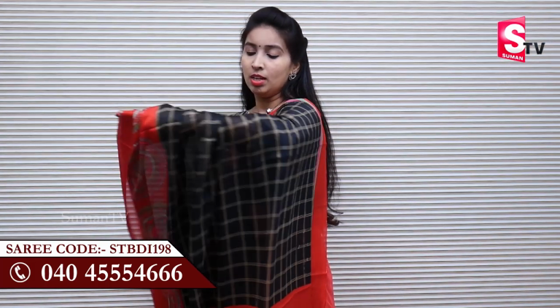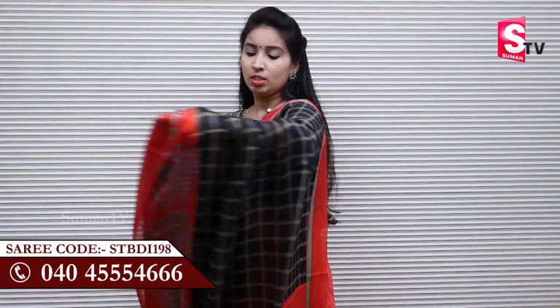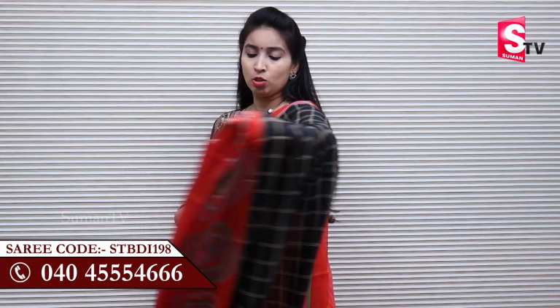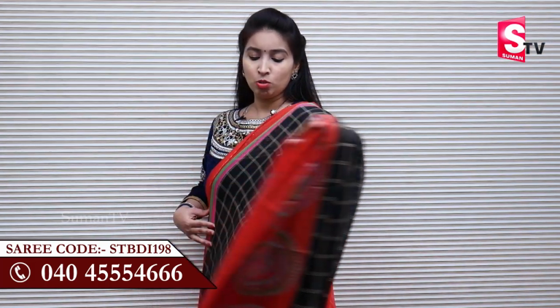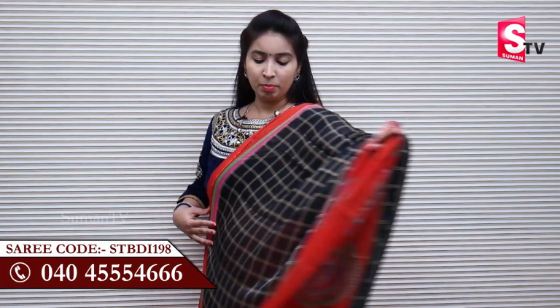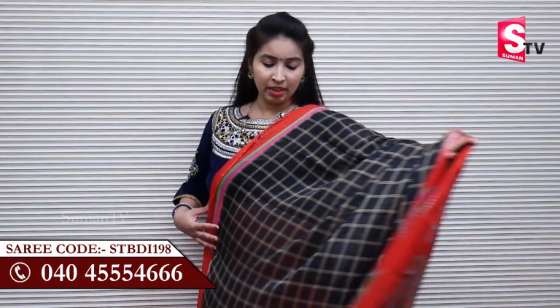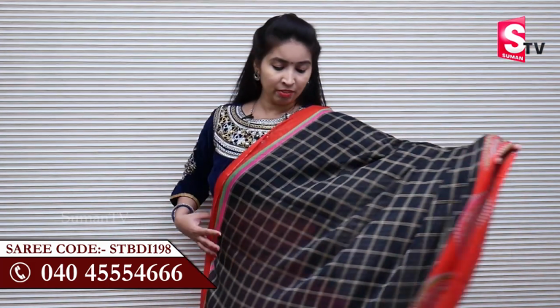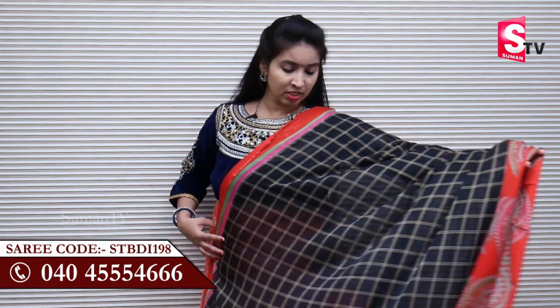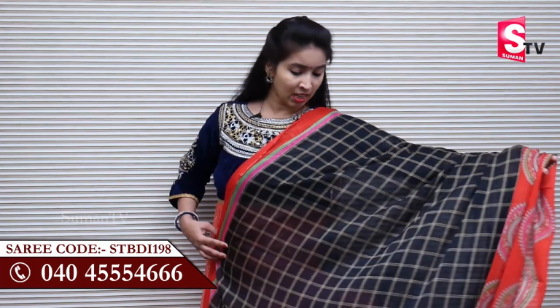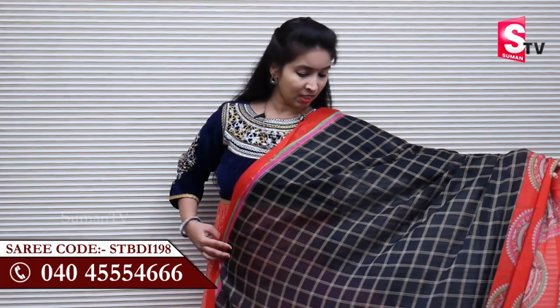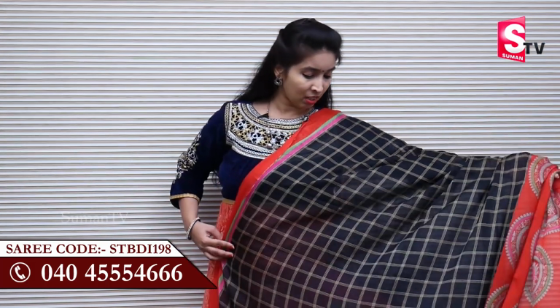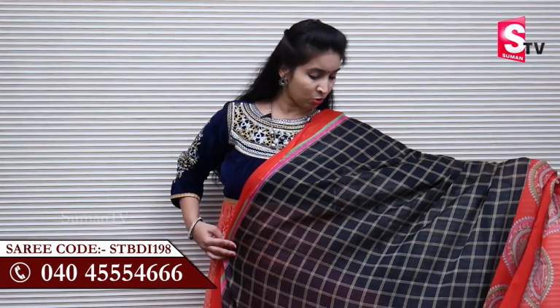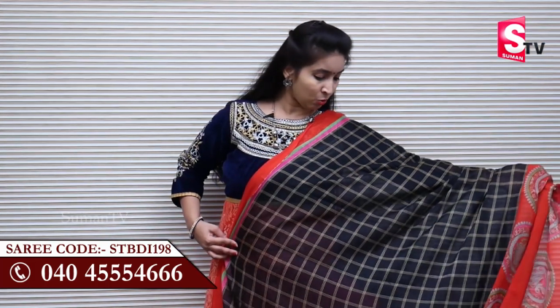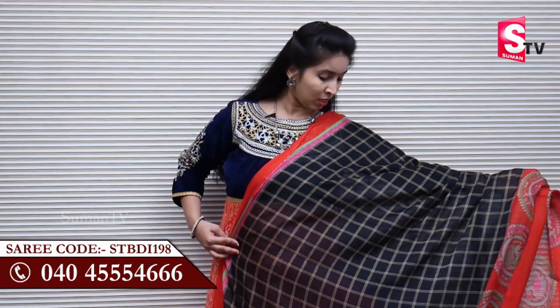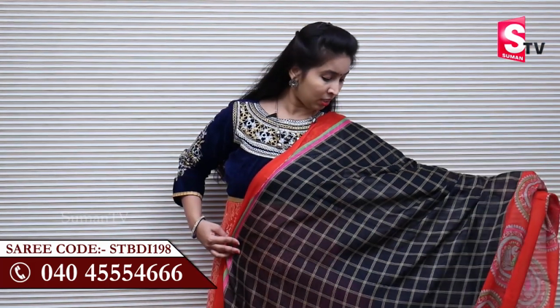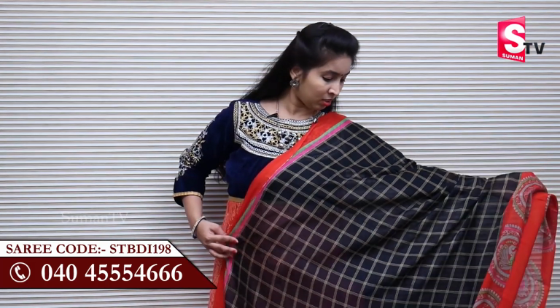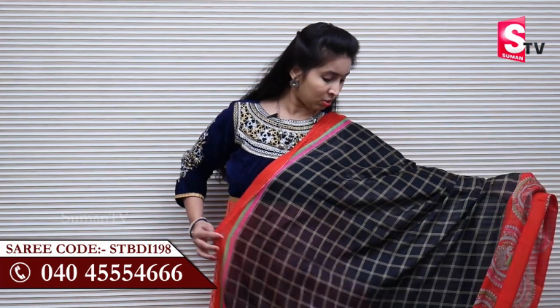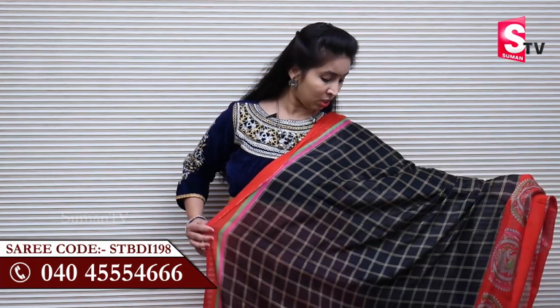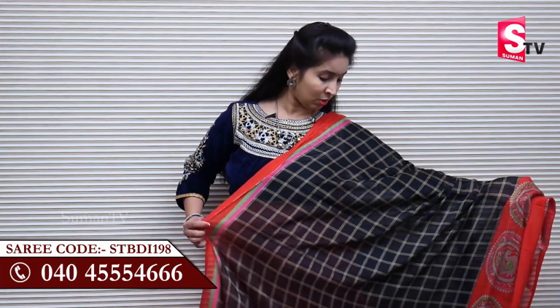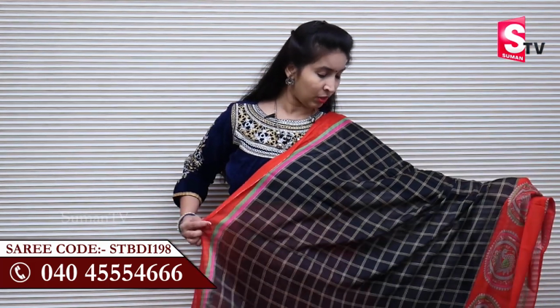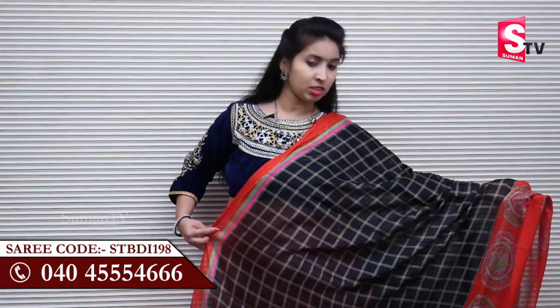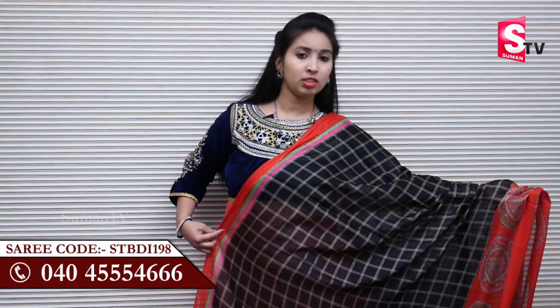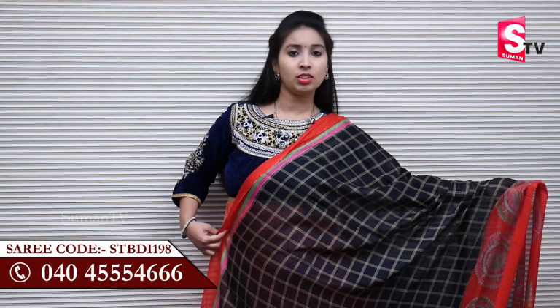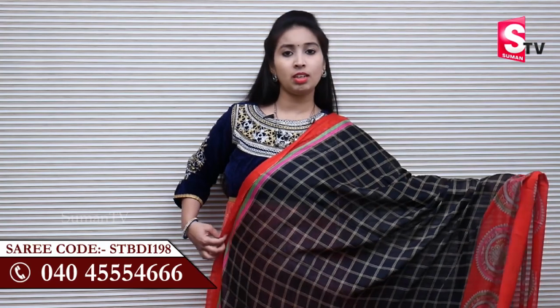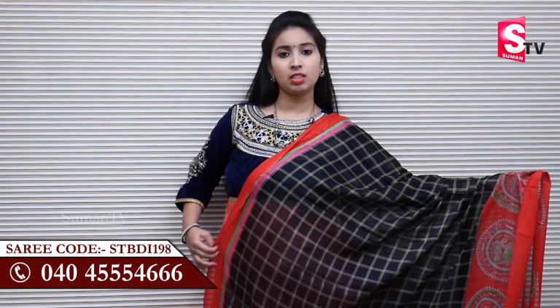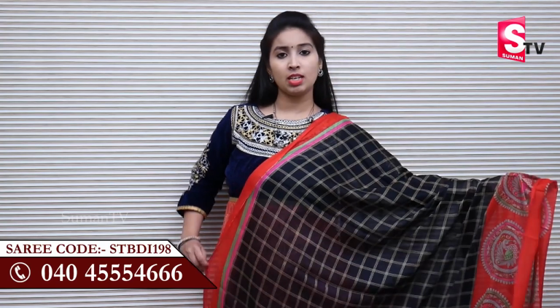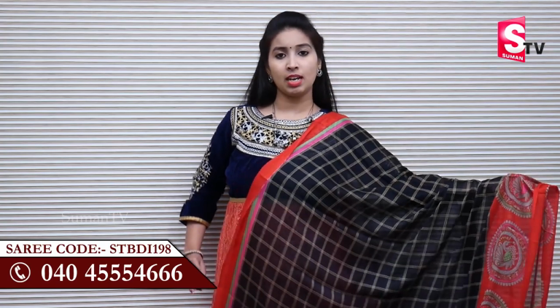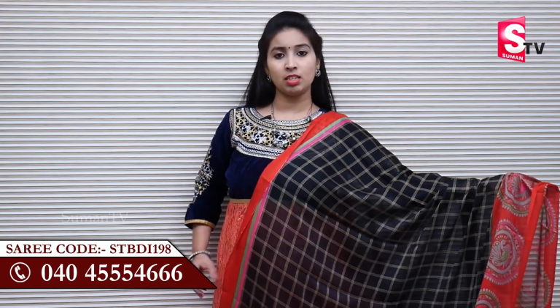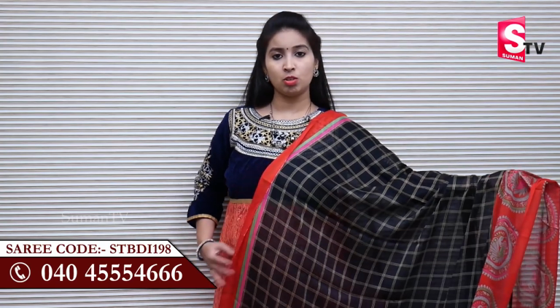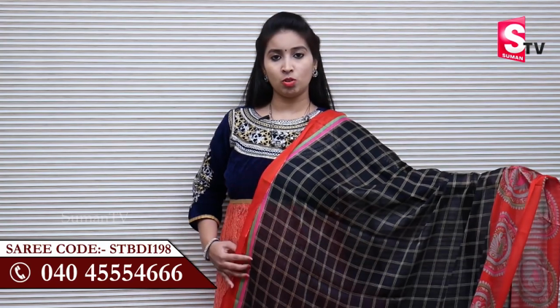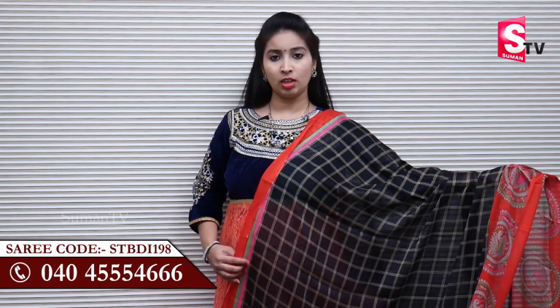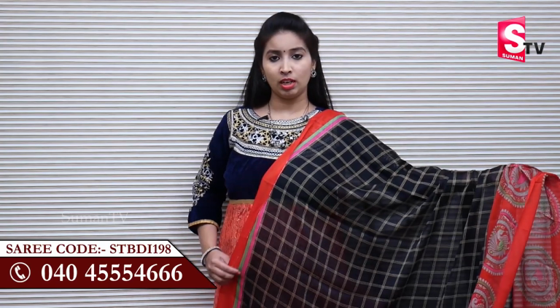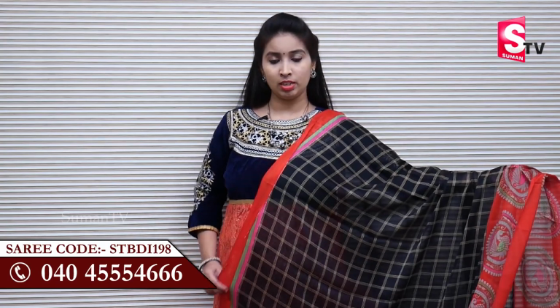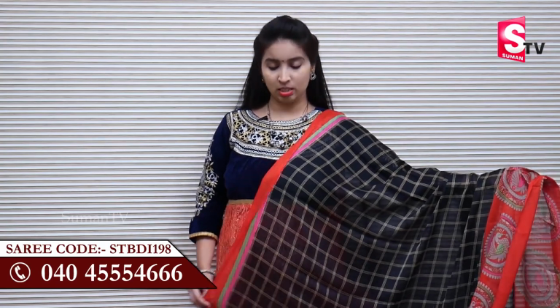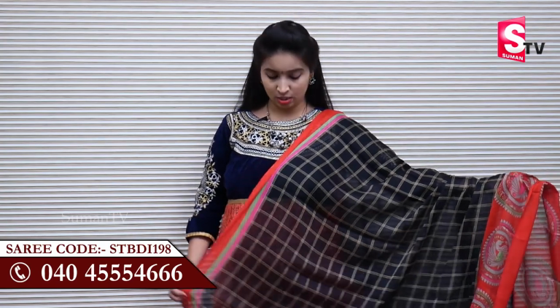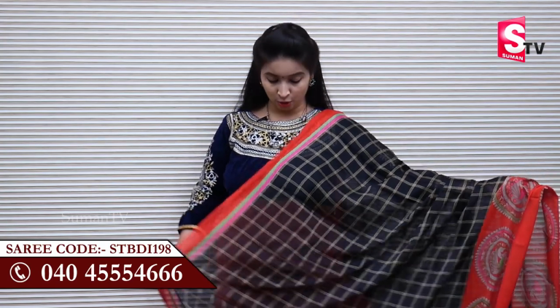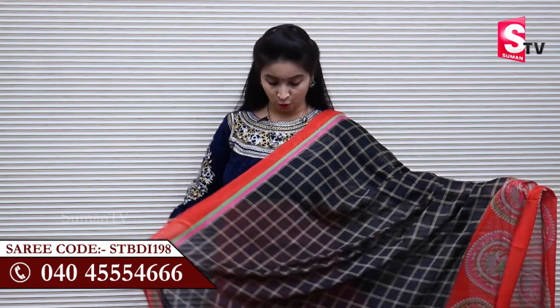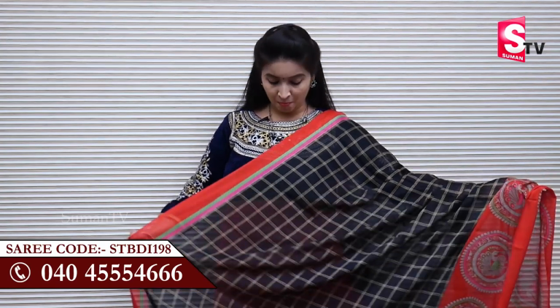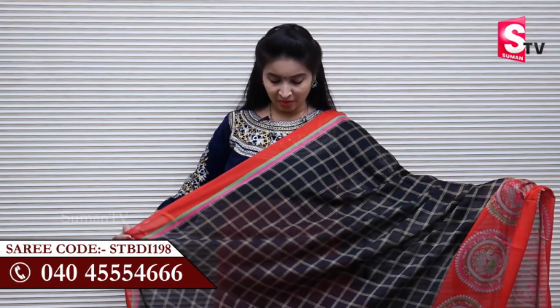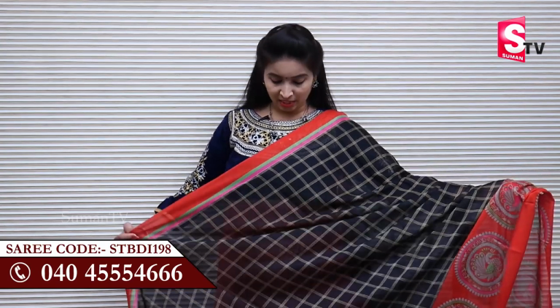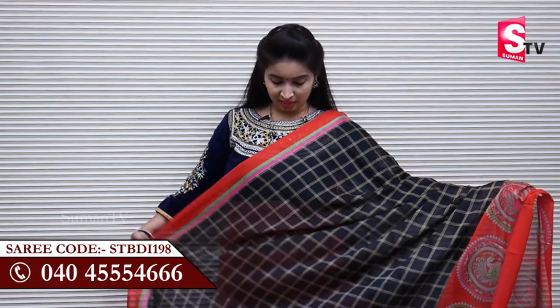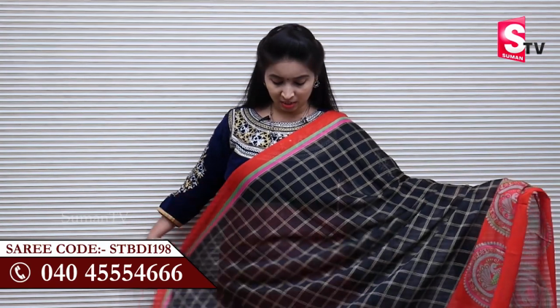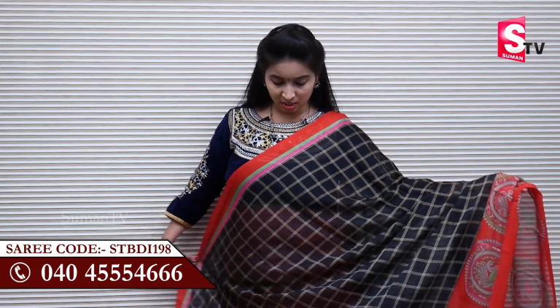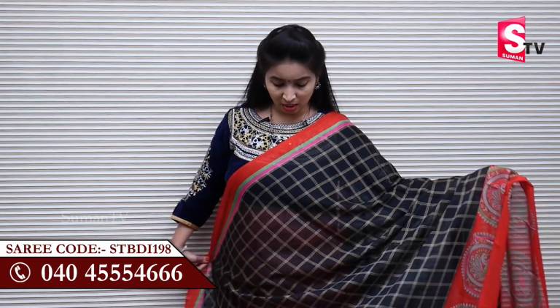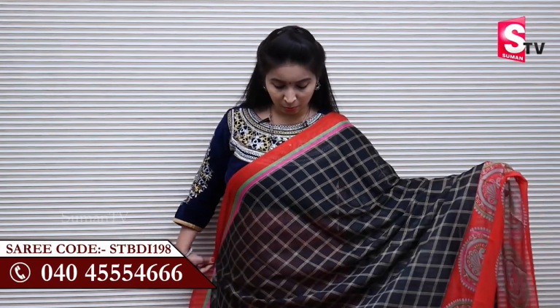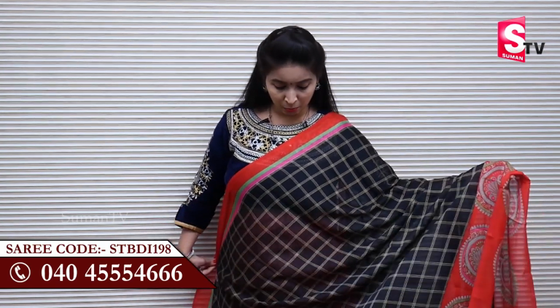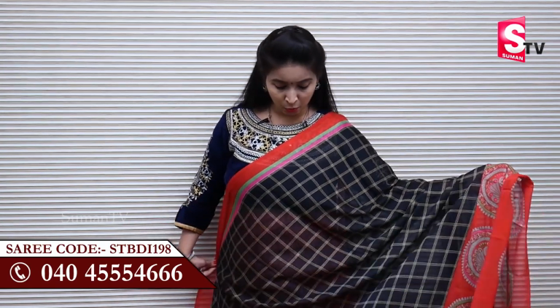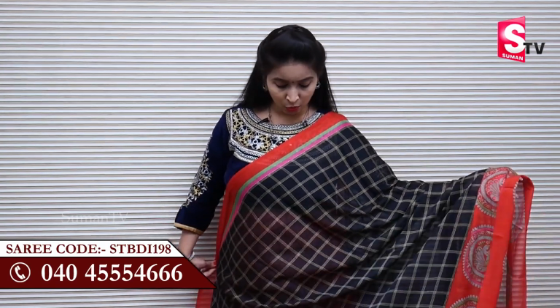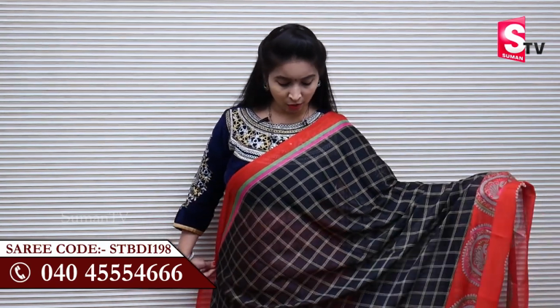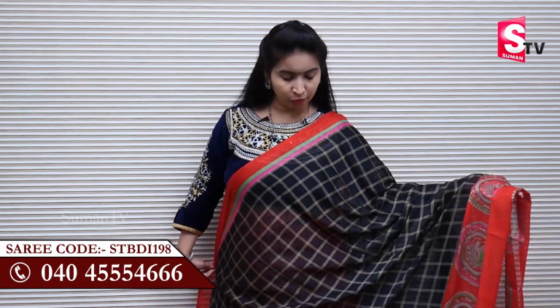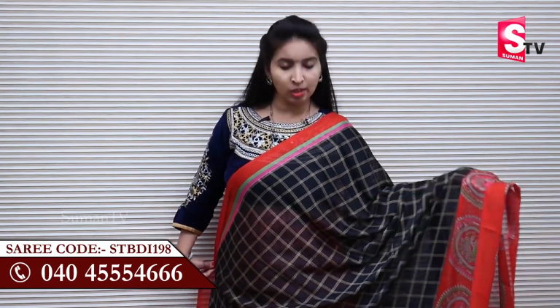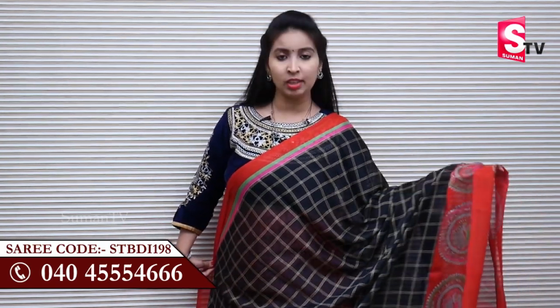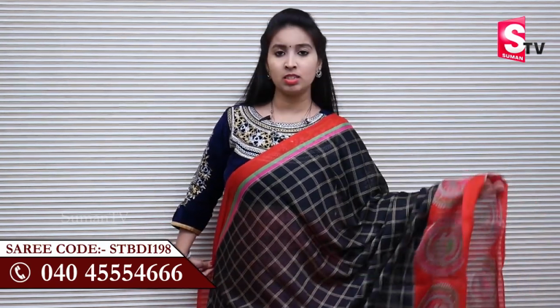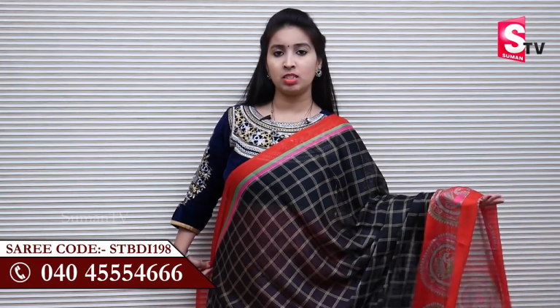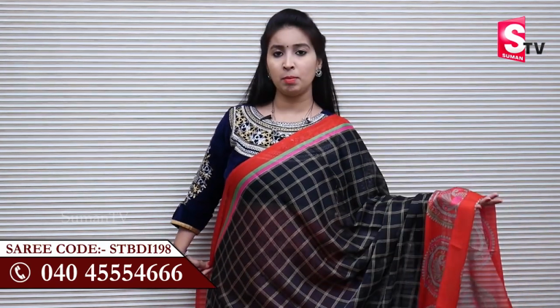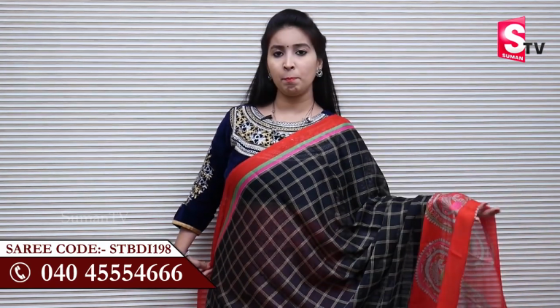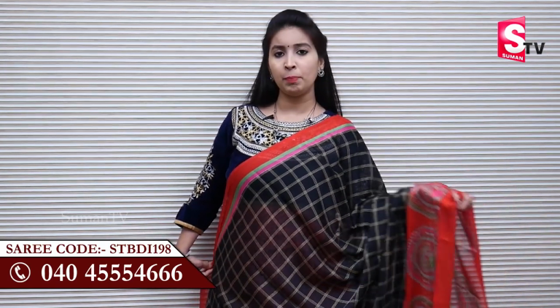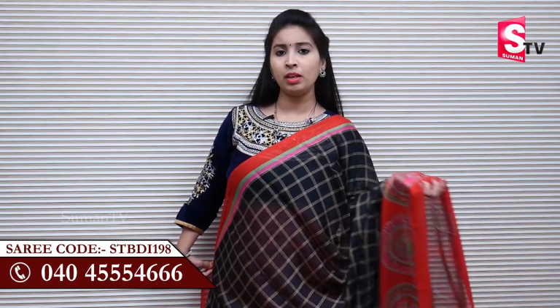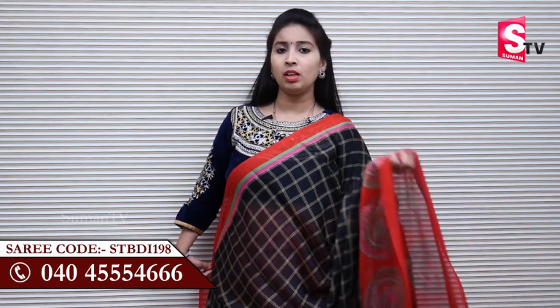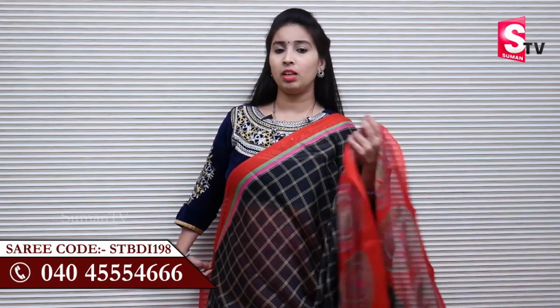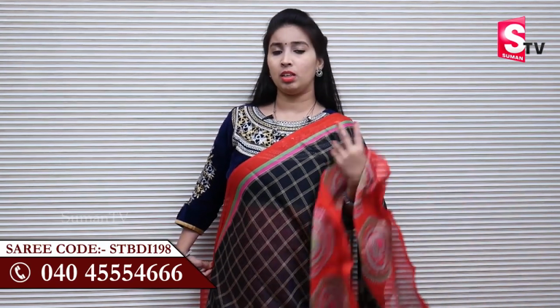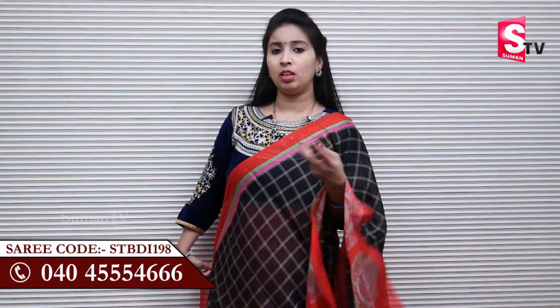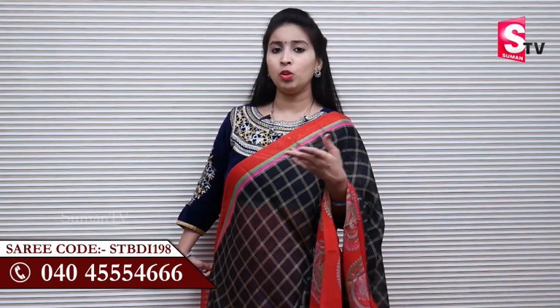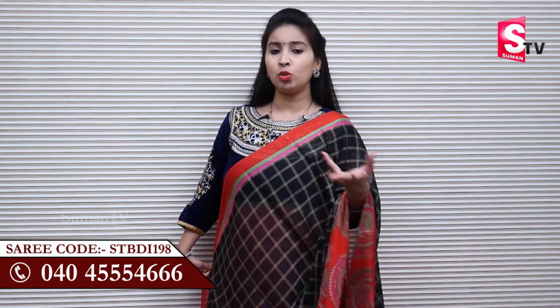I have a synthetic color collection in Suman TV Sari House. I have a beautiful and simple look.